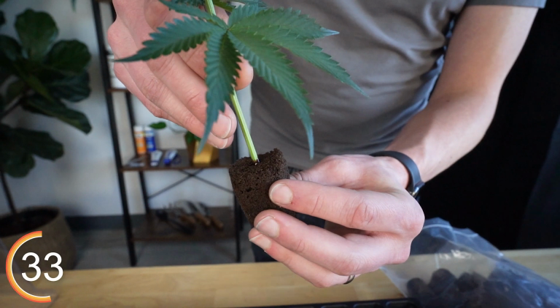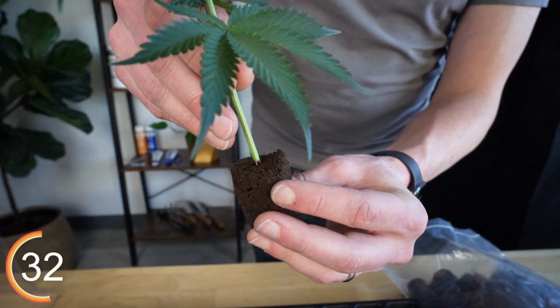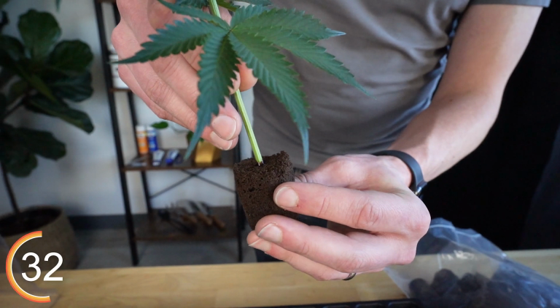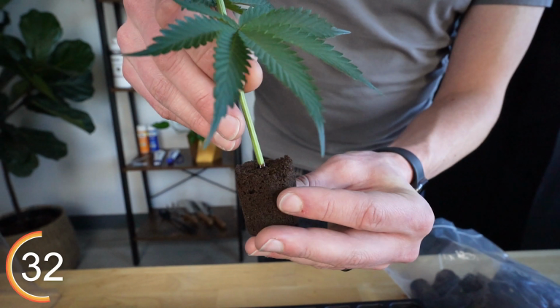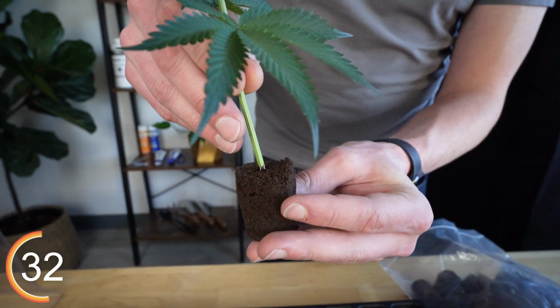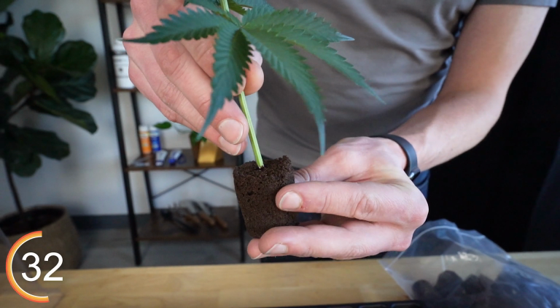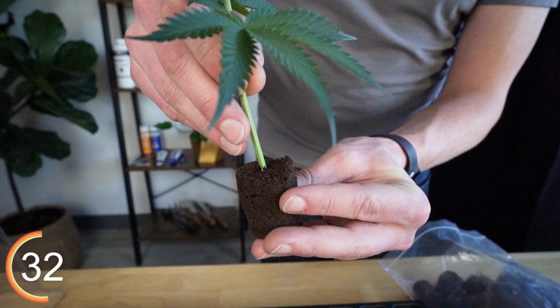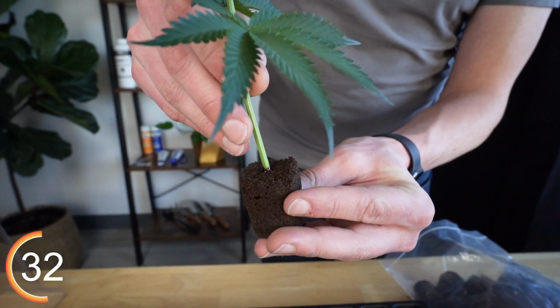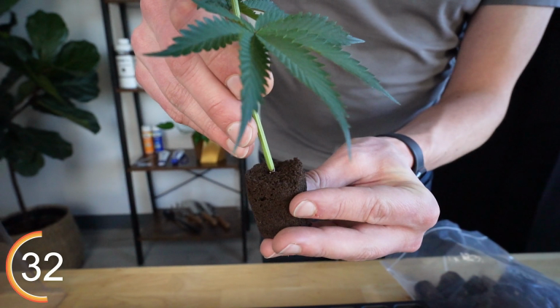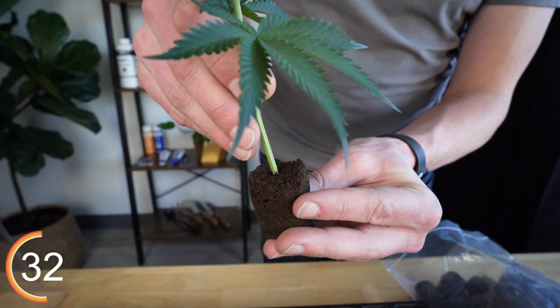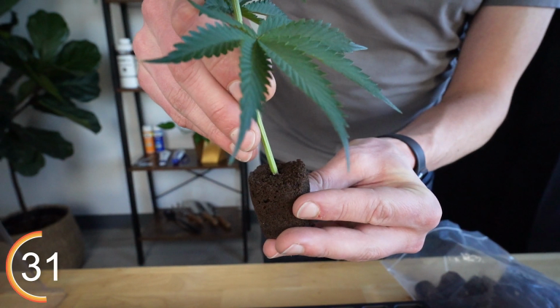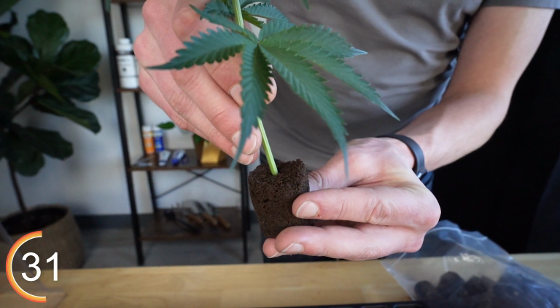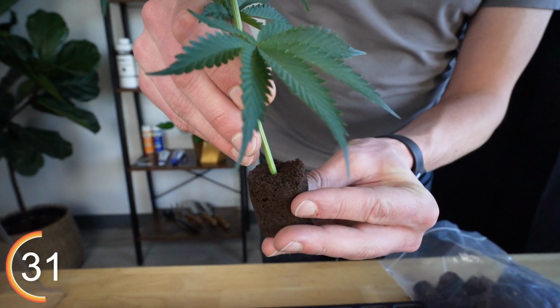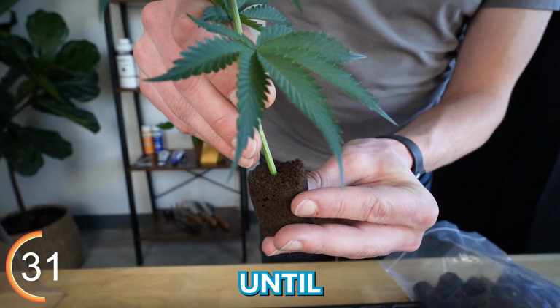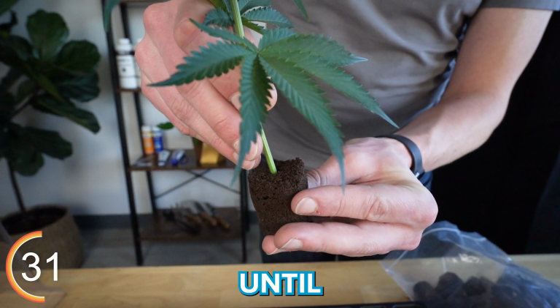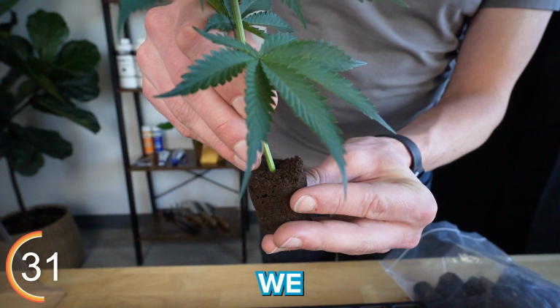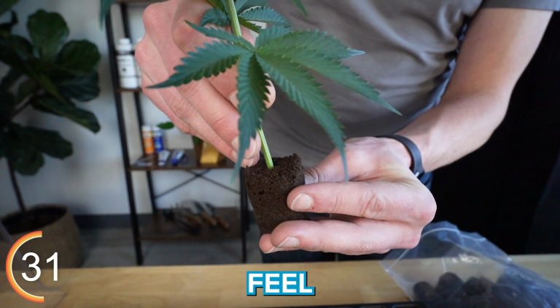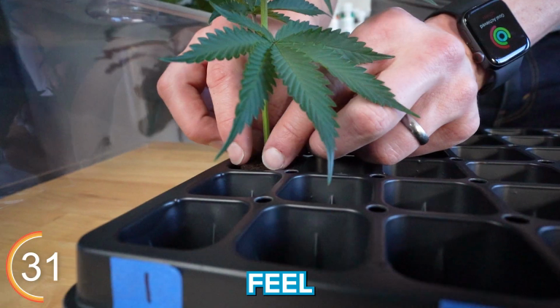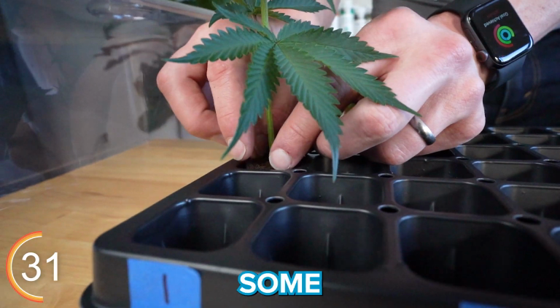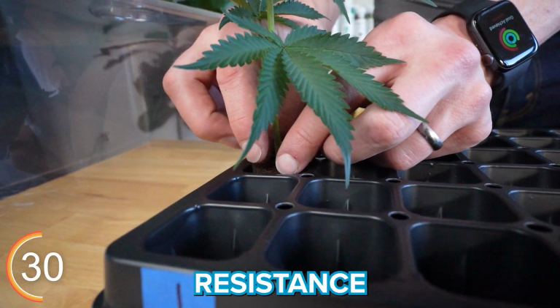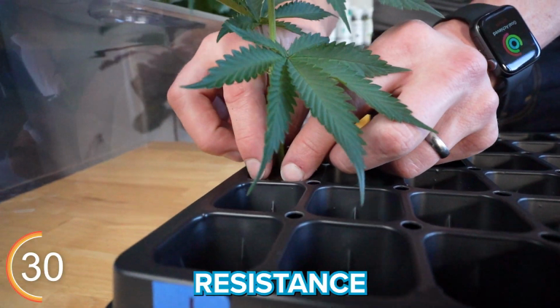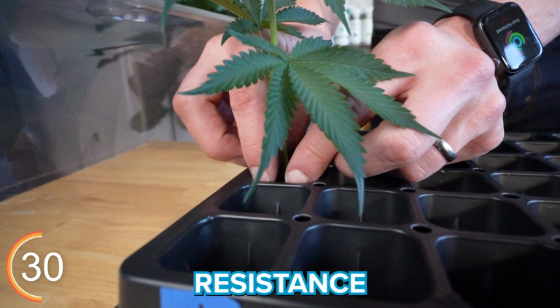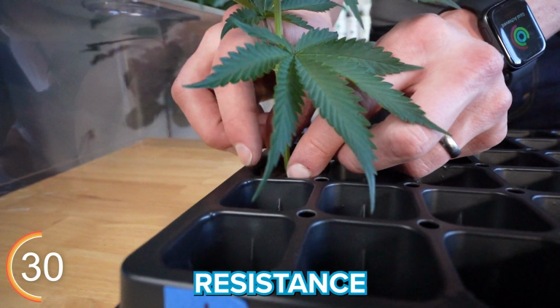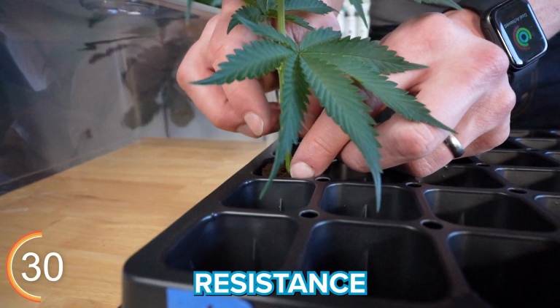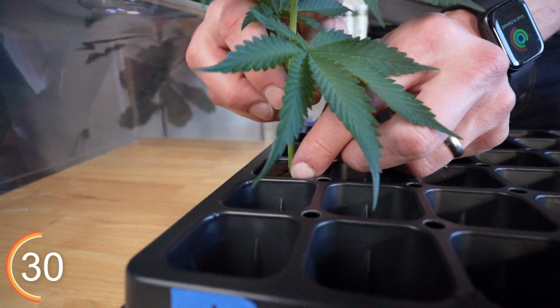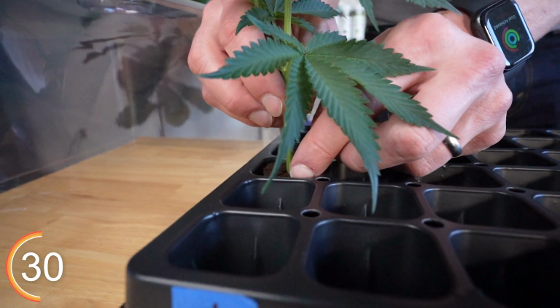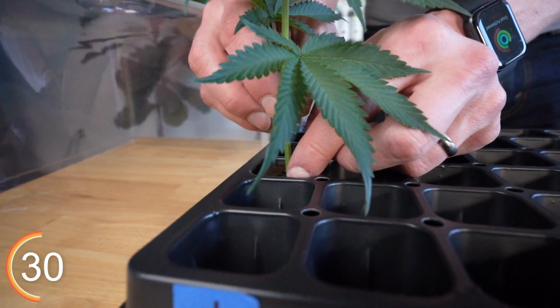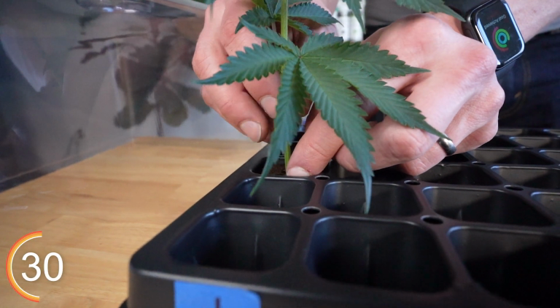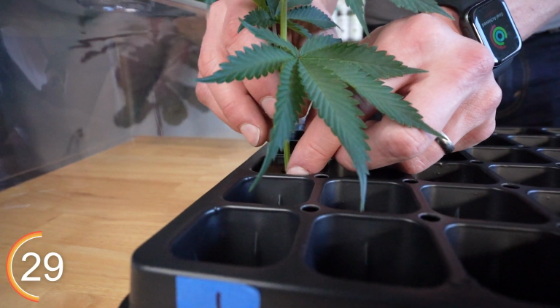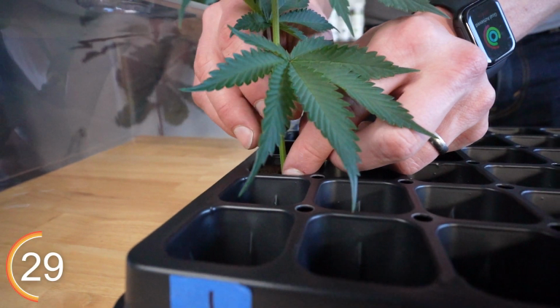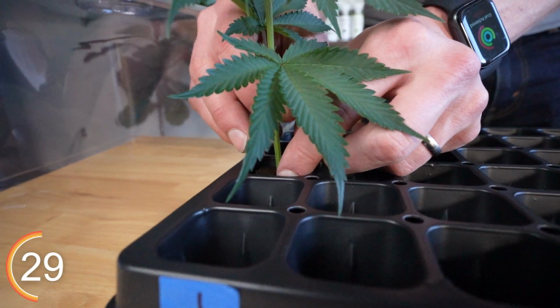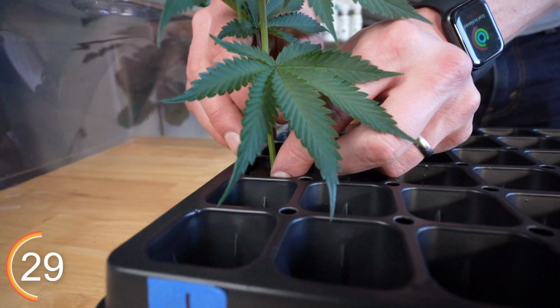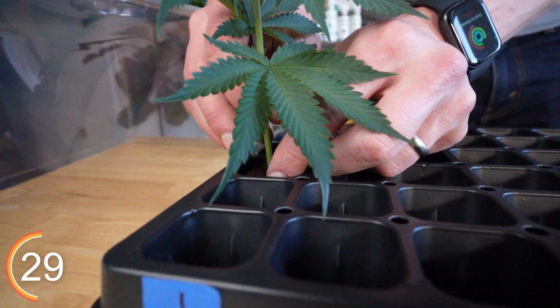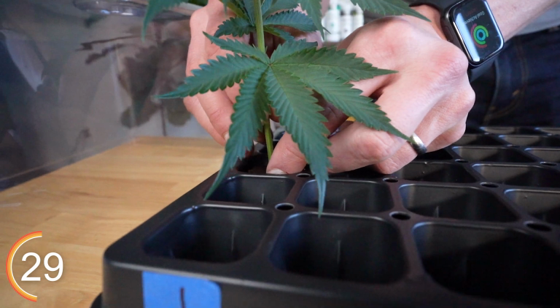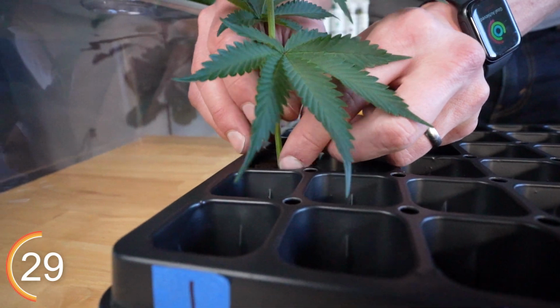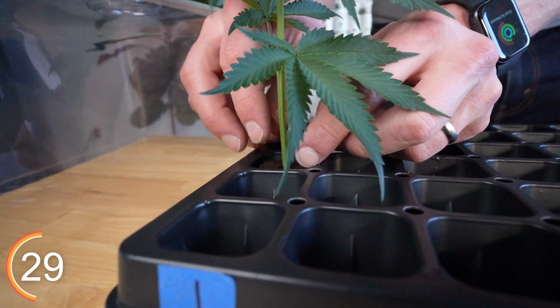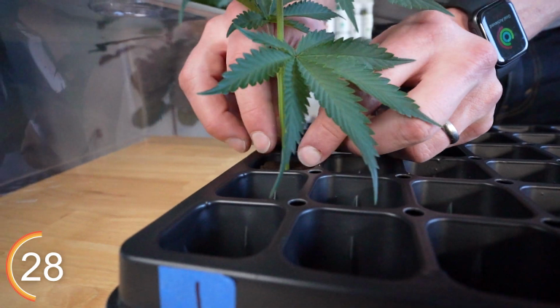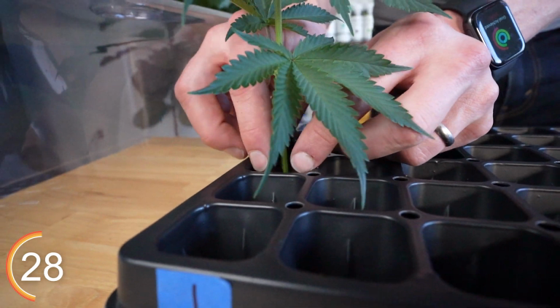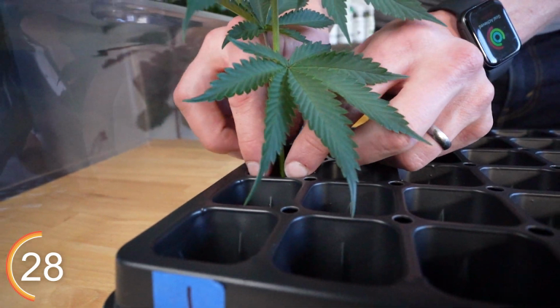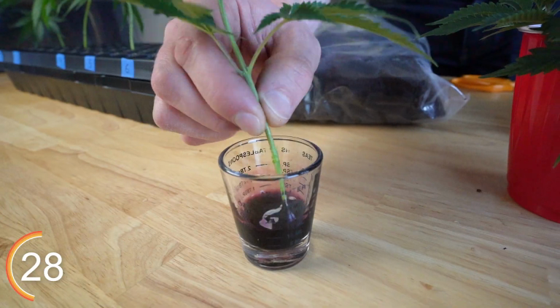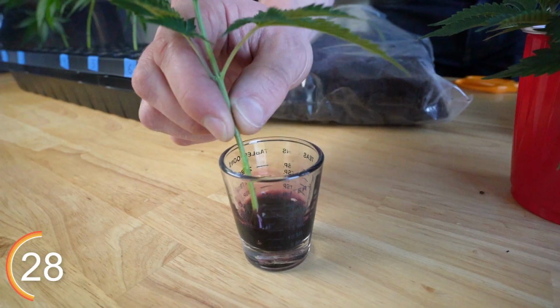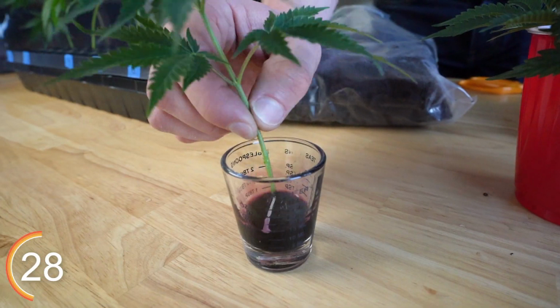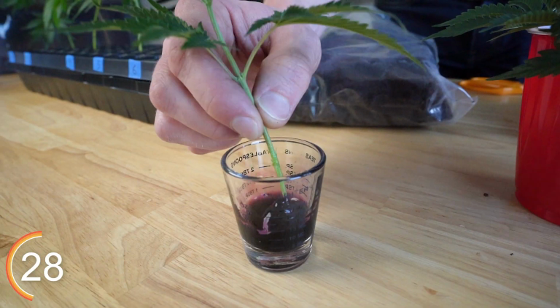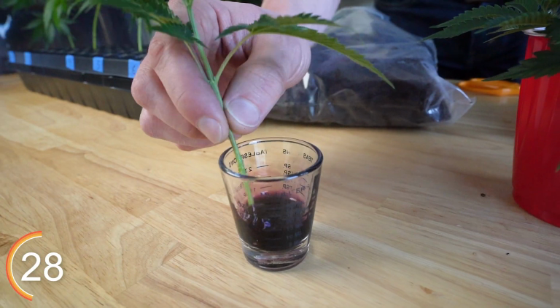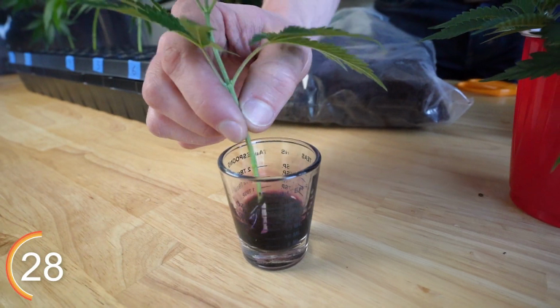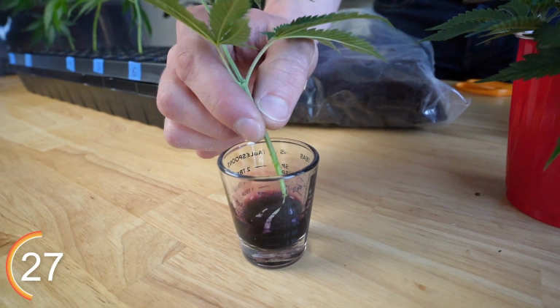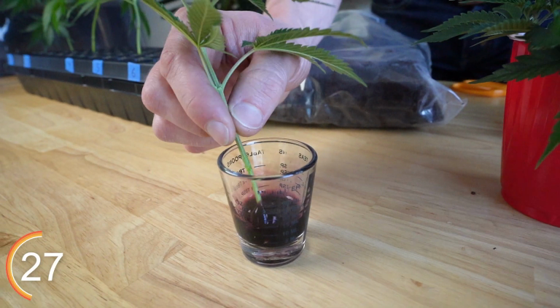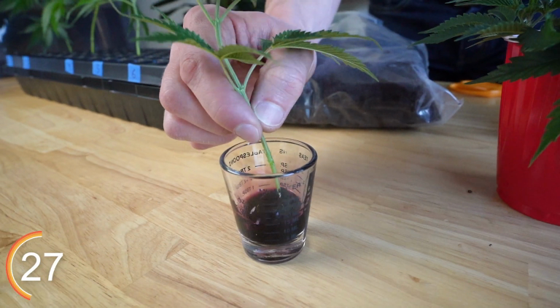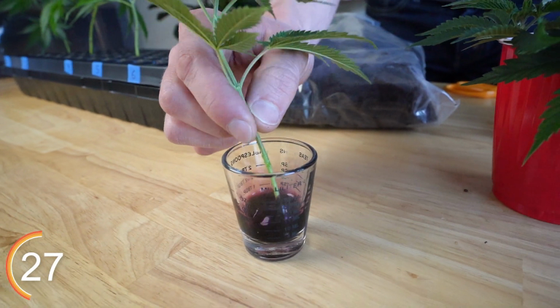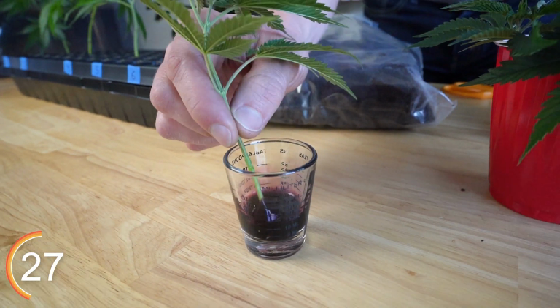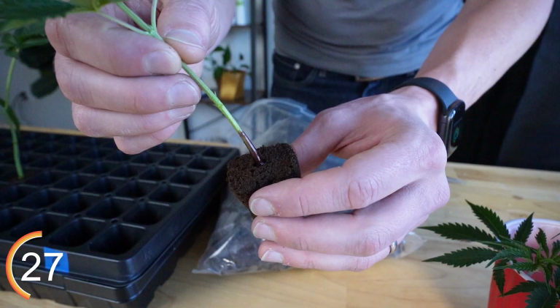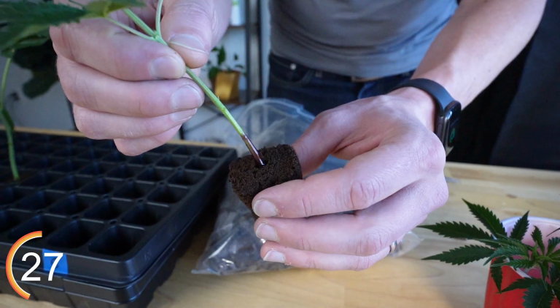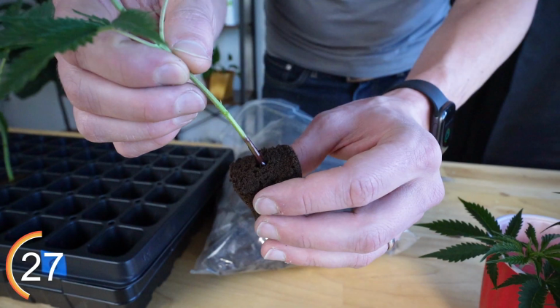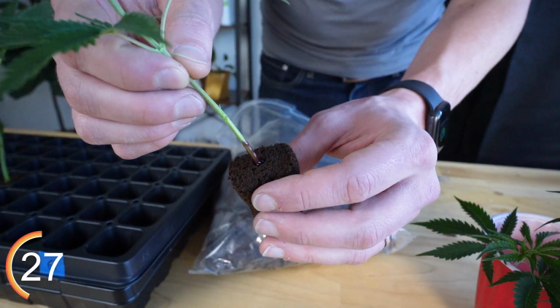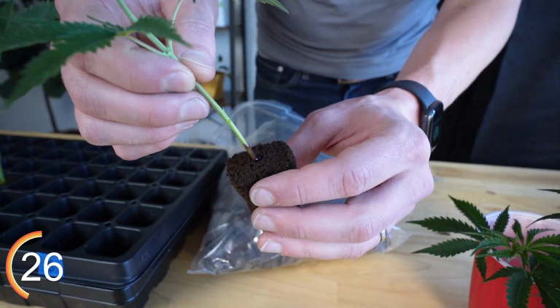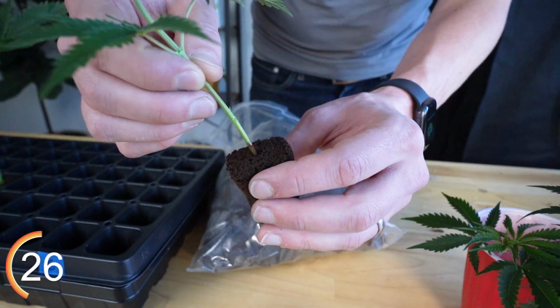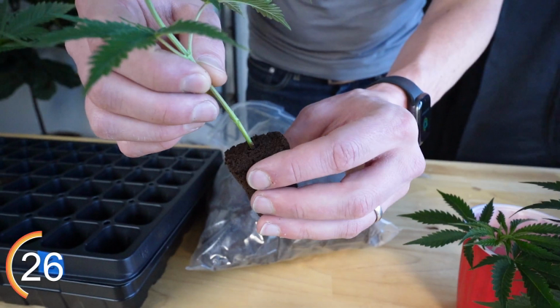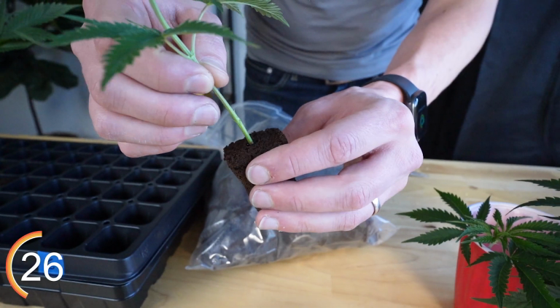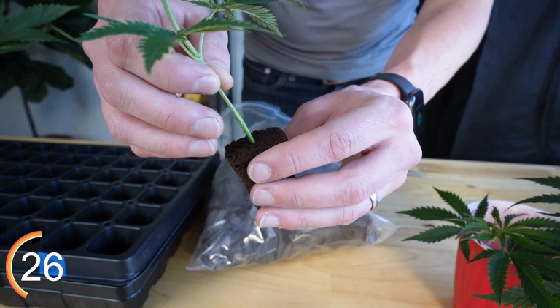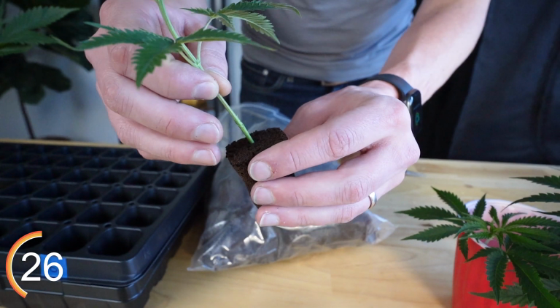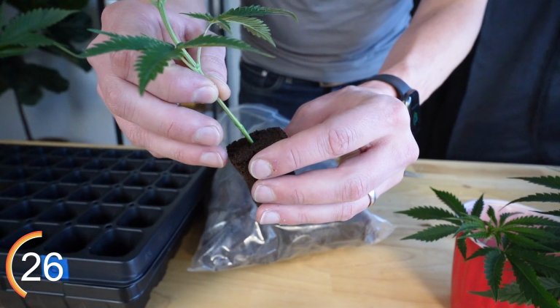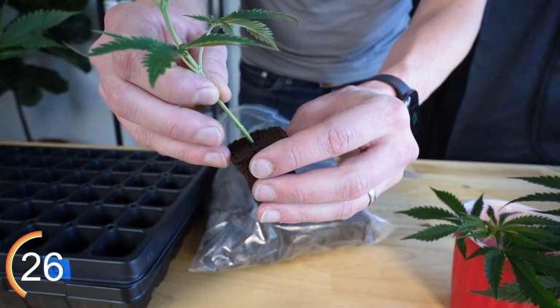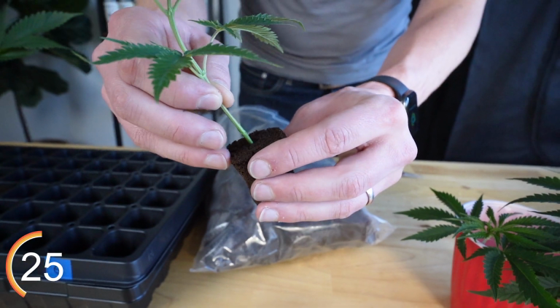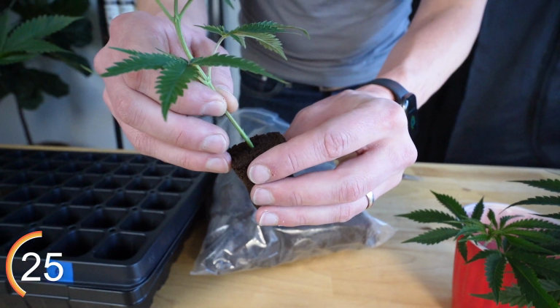Then we push the cutting into the rooting cube until we feel some resistance and place it in the tray. Then we move through the remainder of our clones and make sure they're all set up for success.